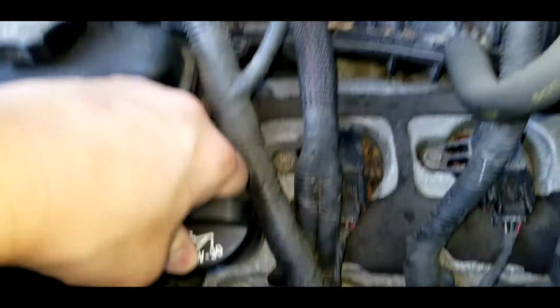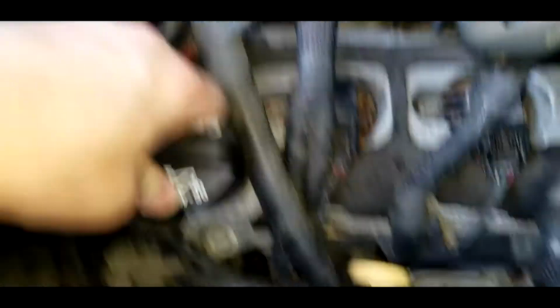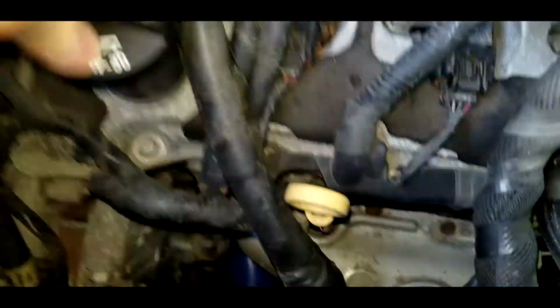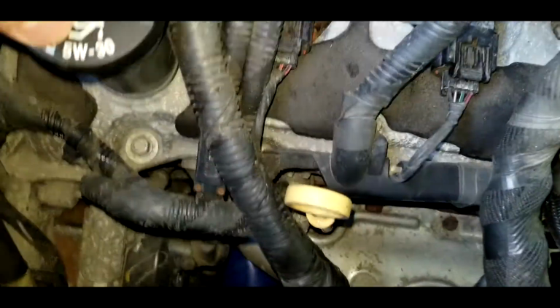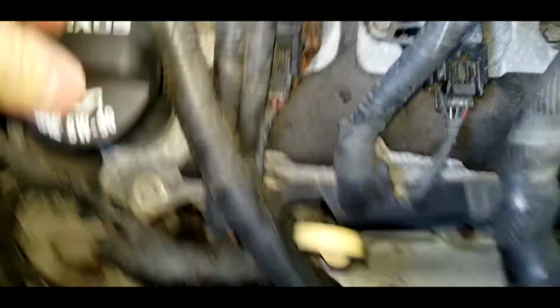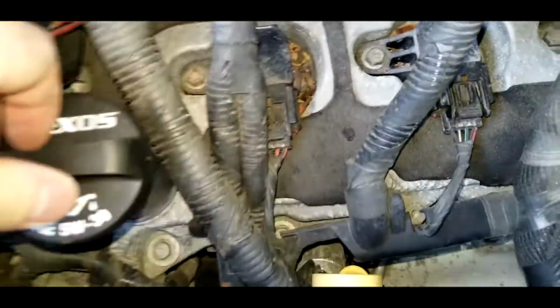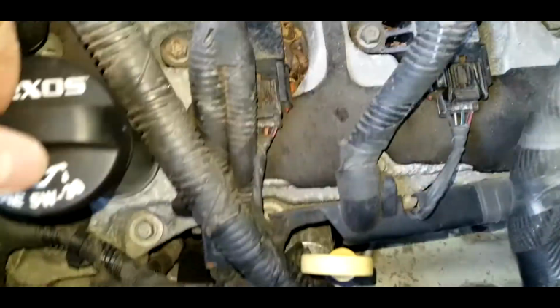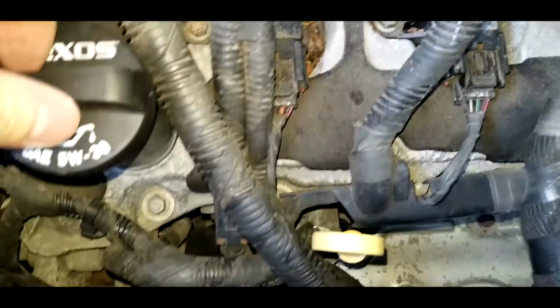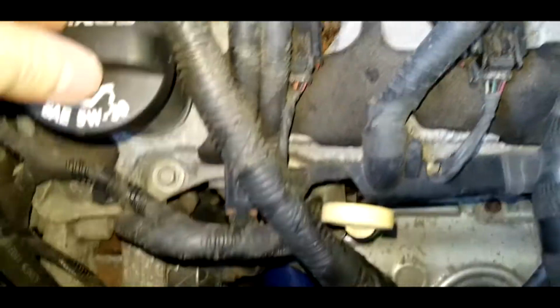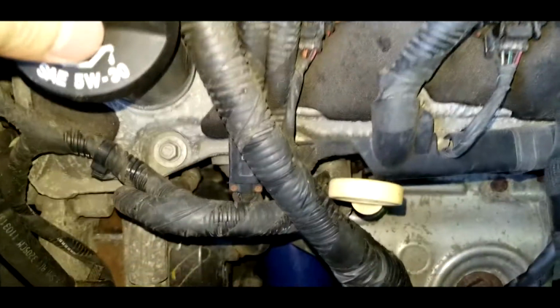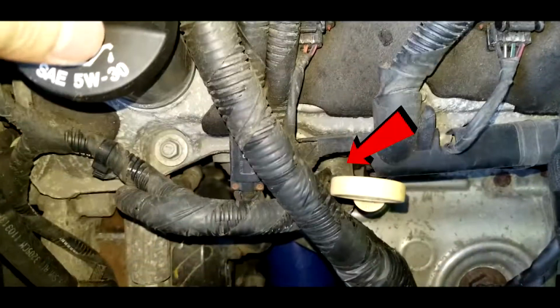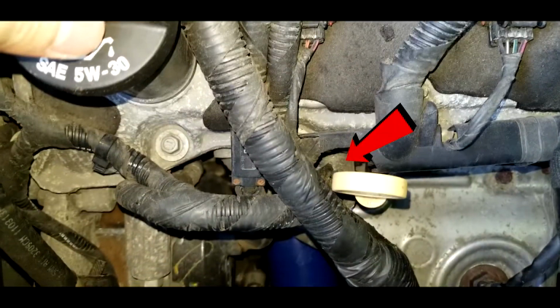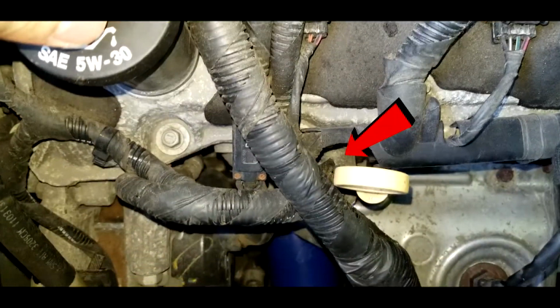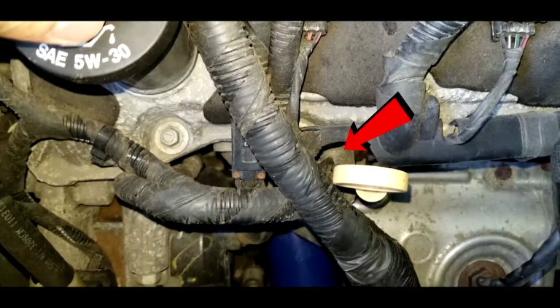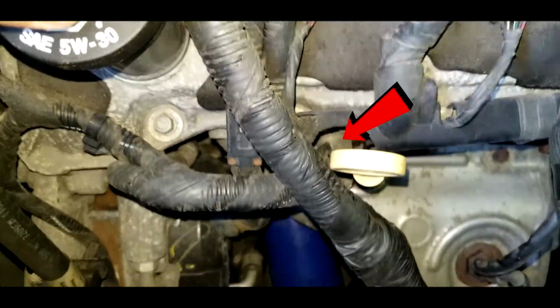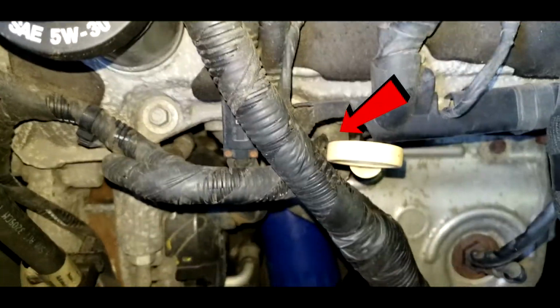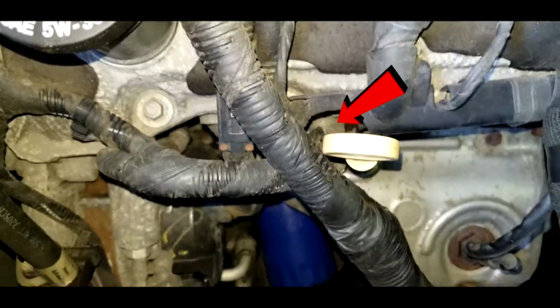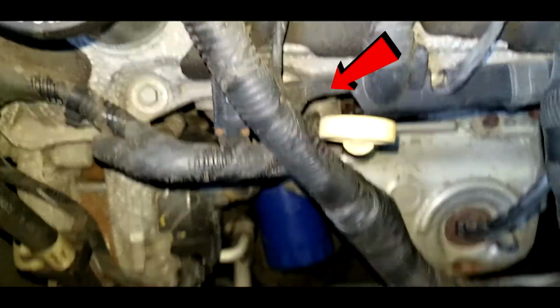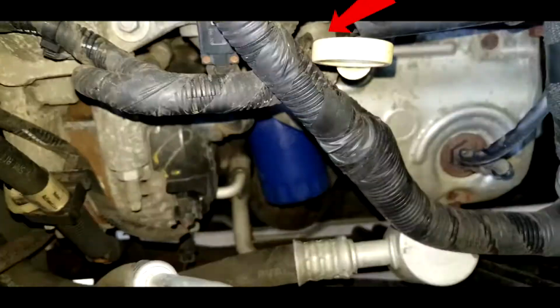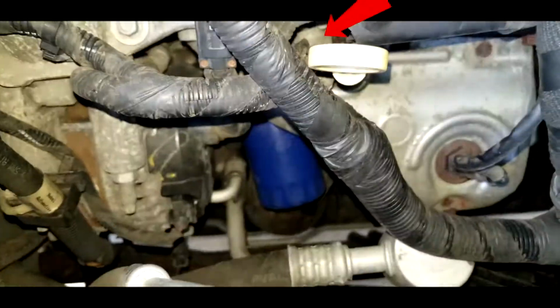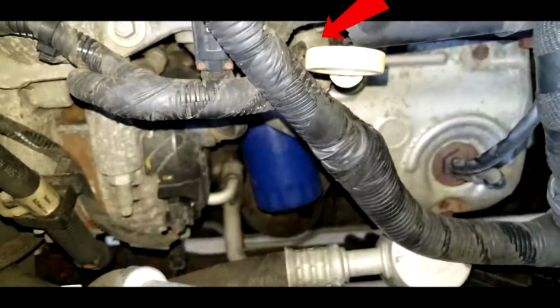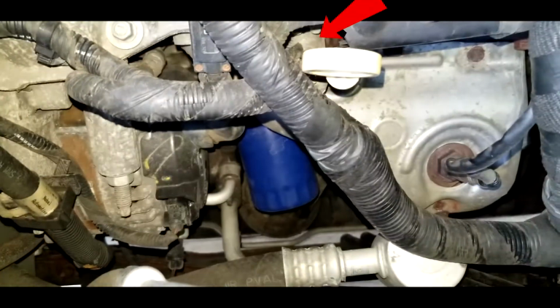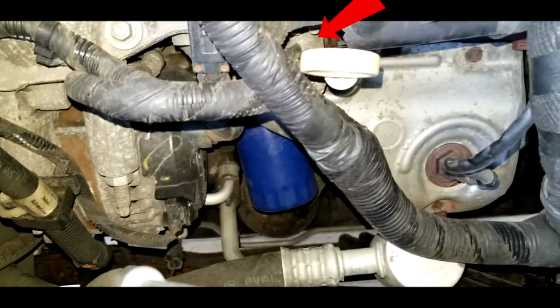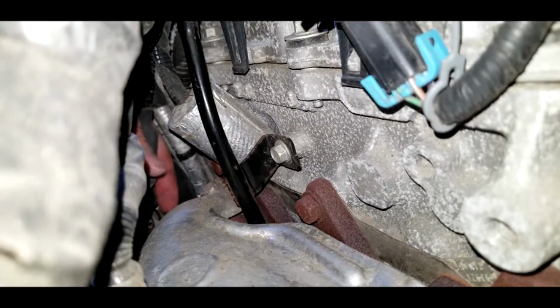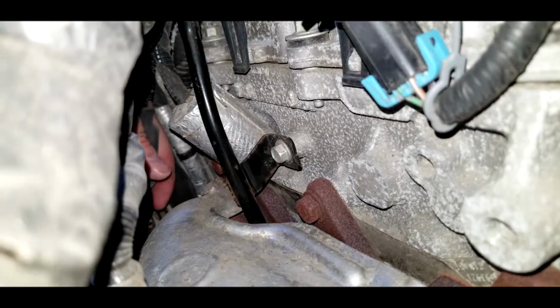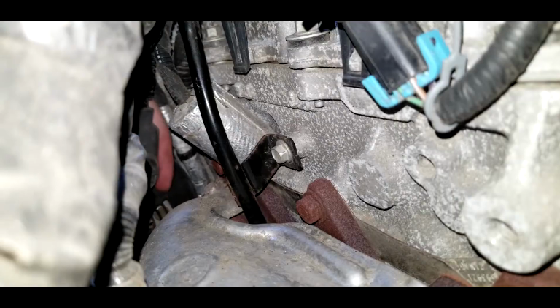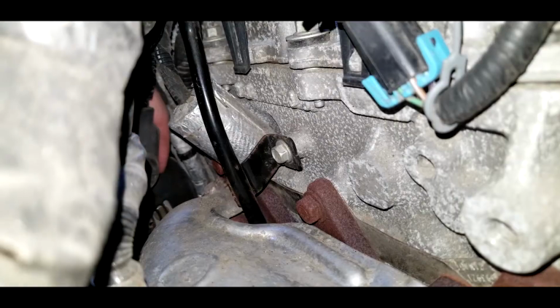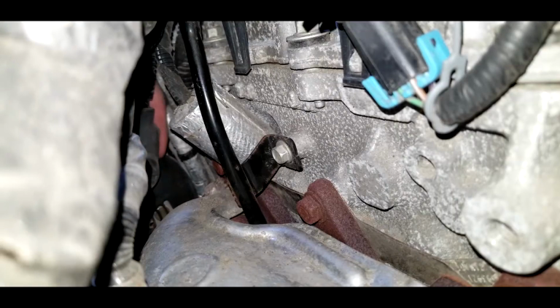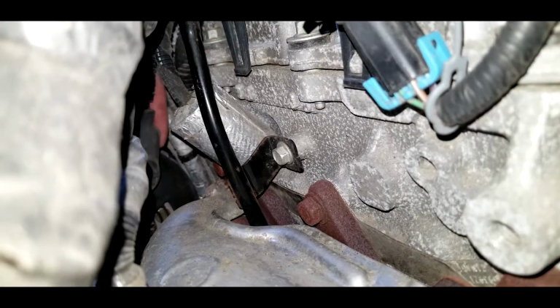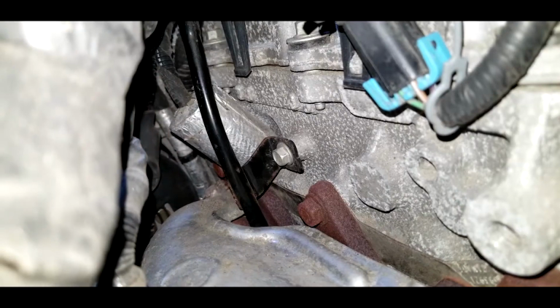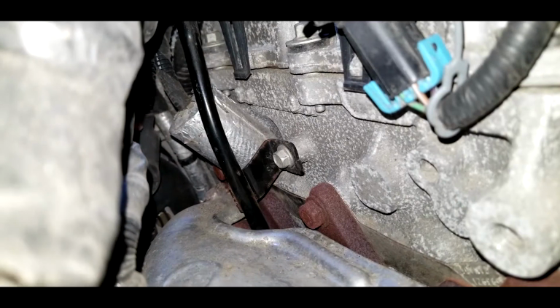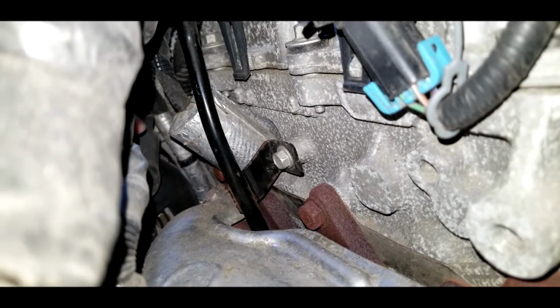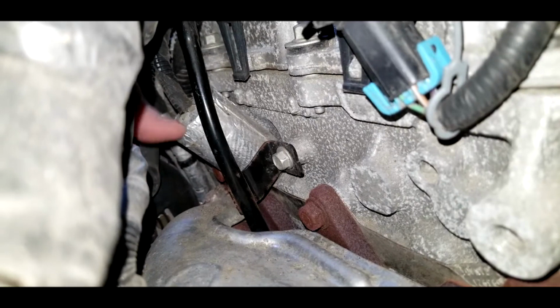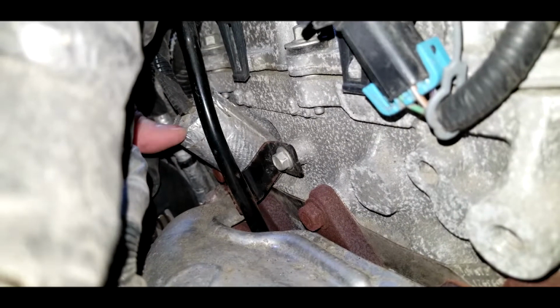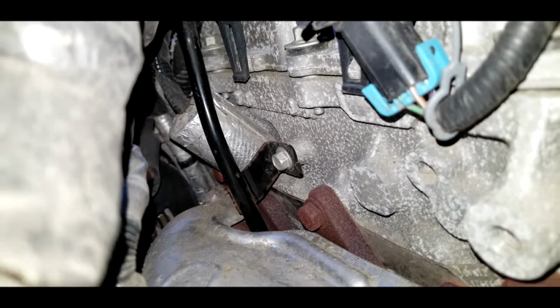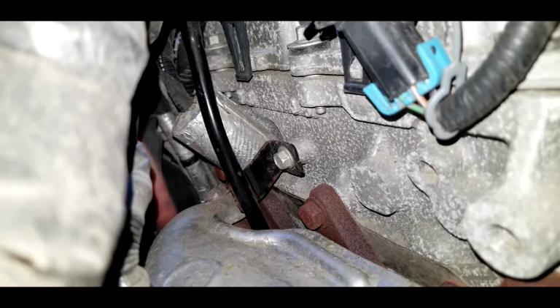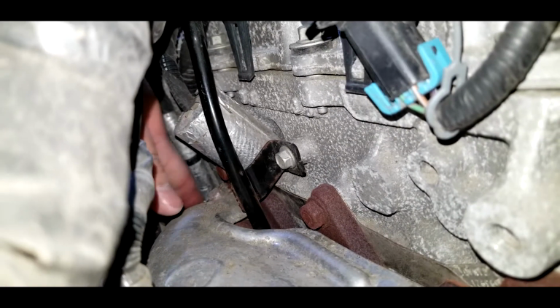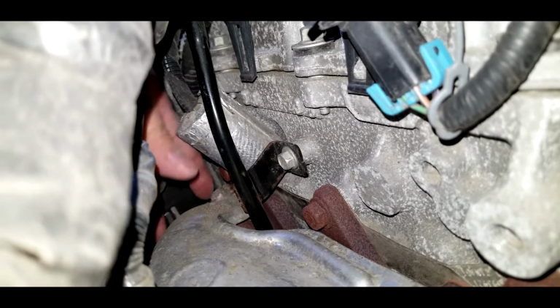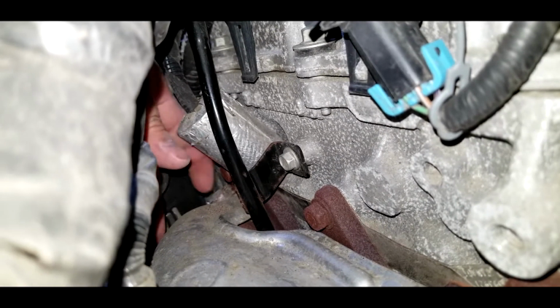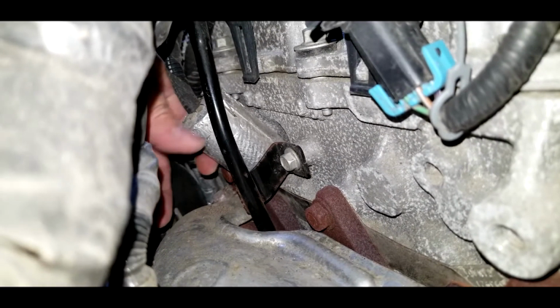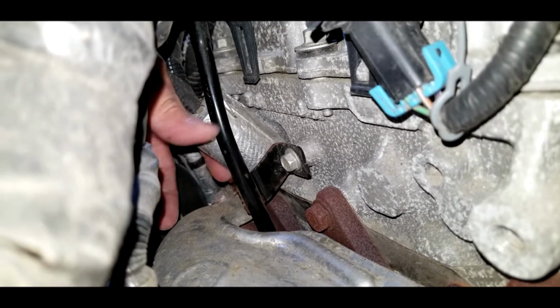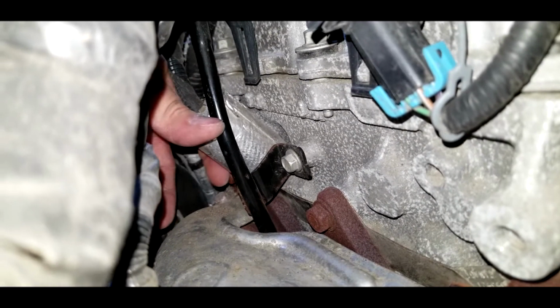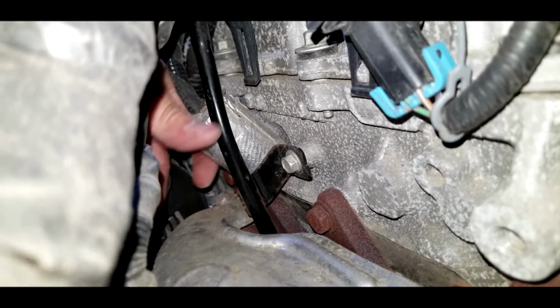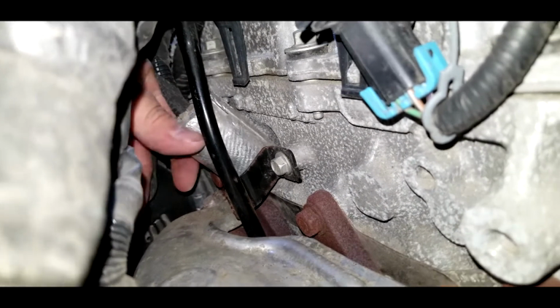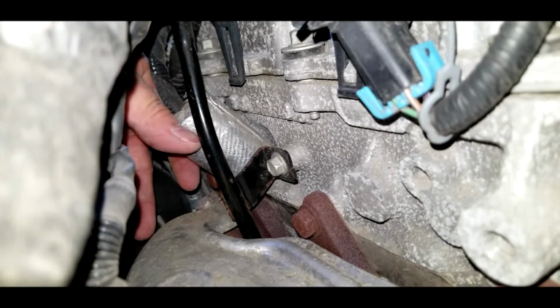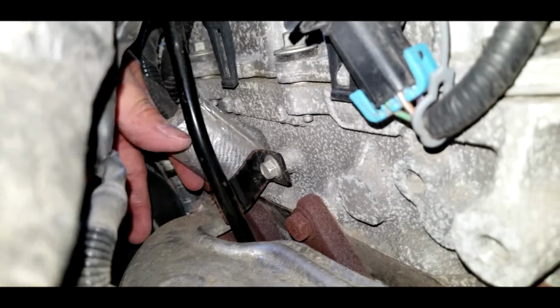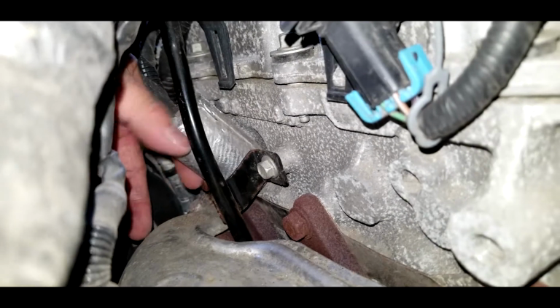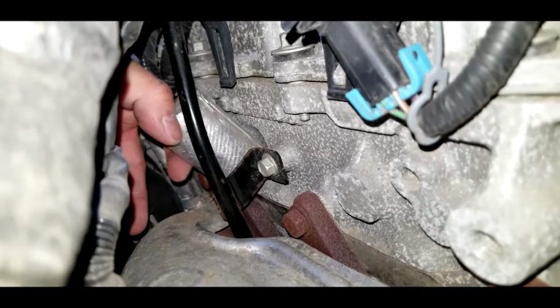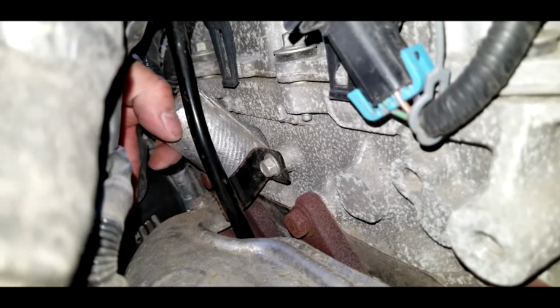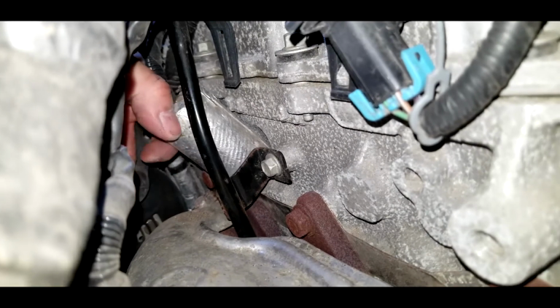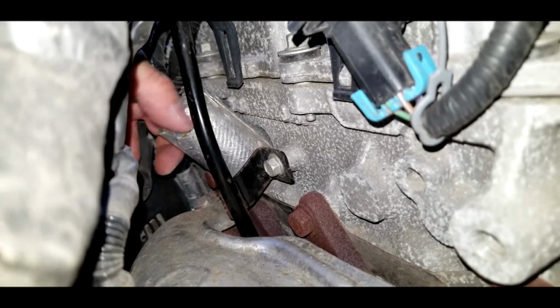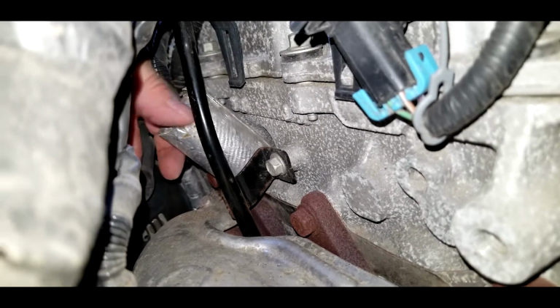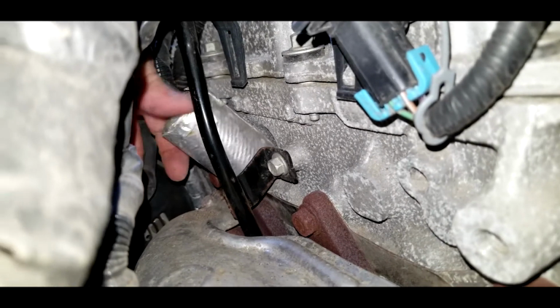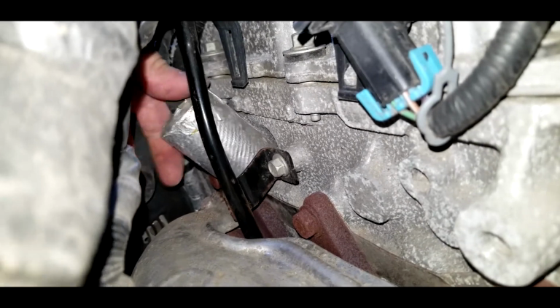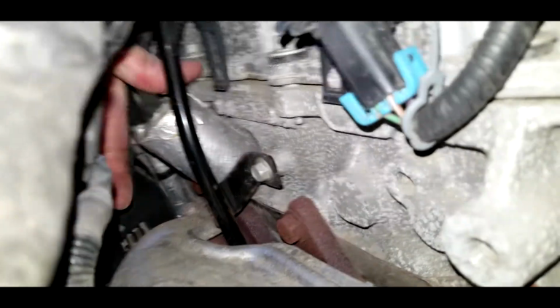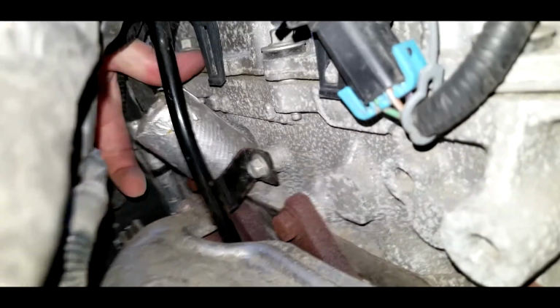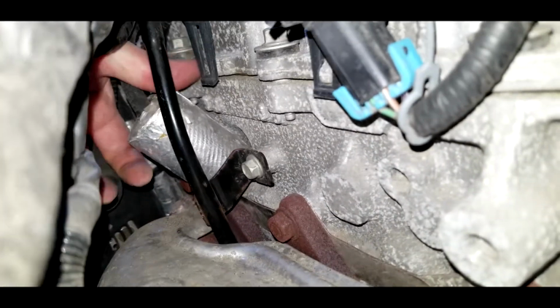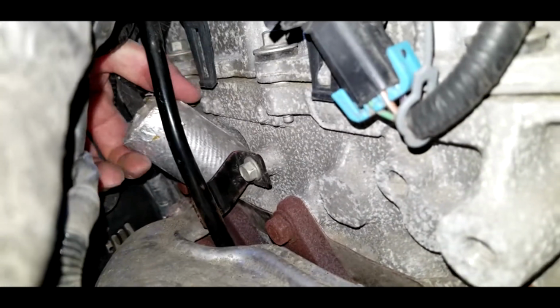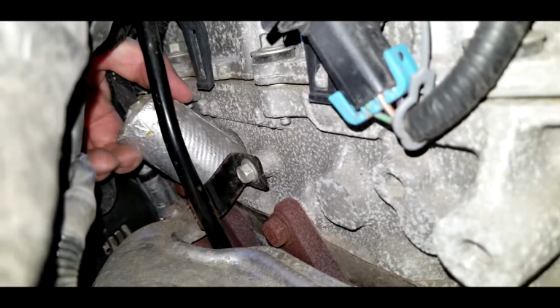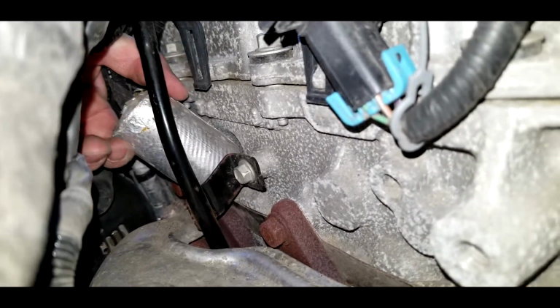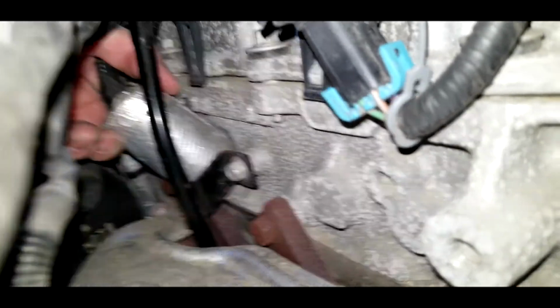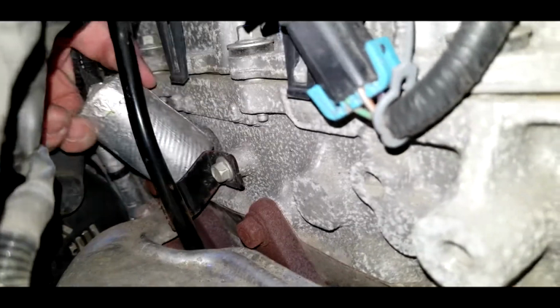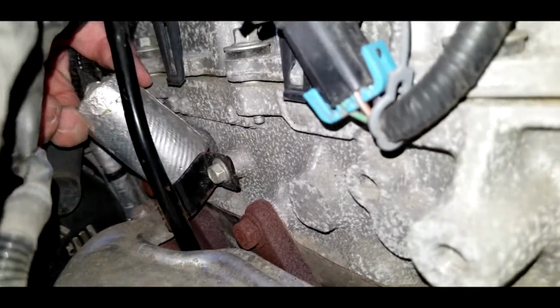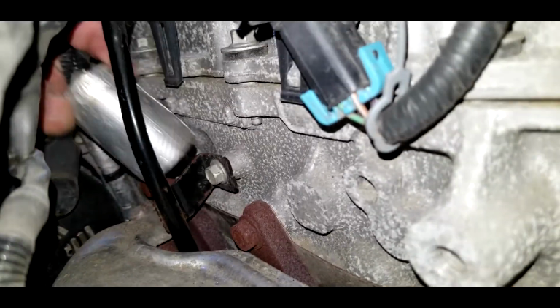The sensor we need to change is right there. Take off the cover for the sensor by pulling it up.